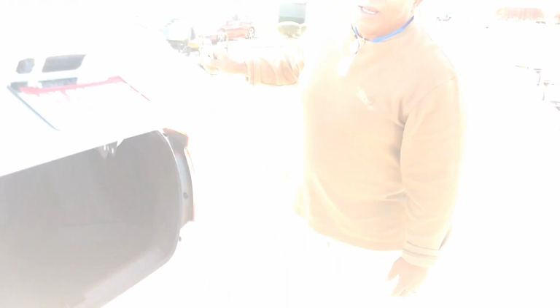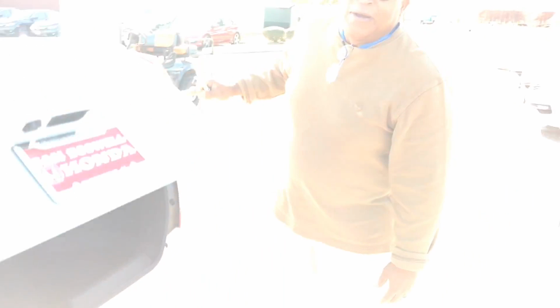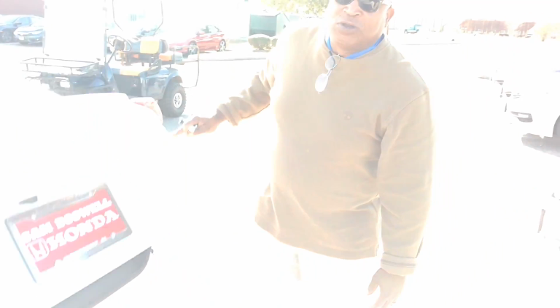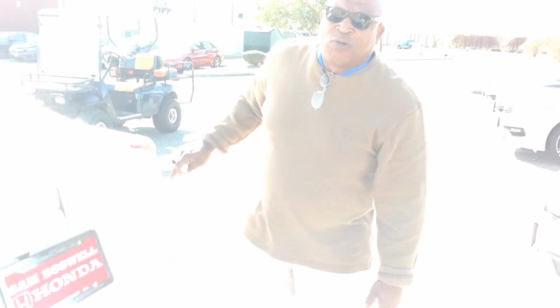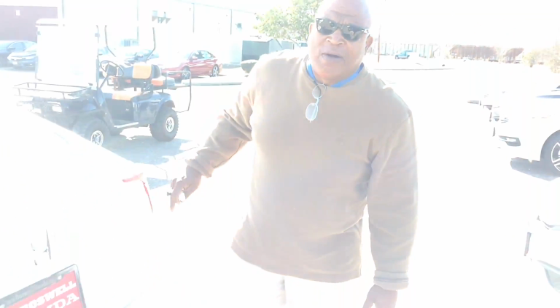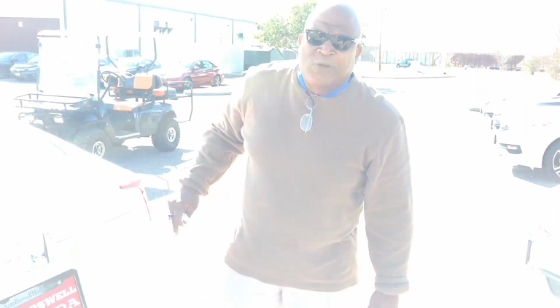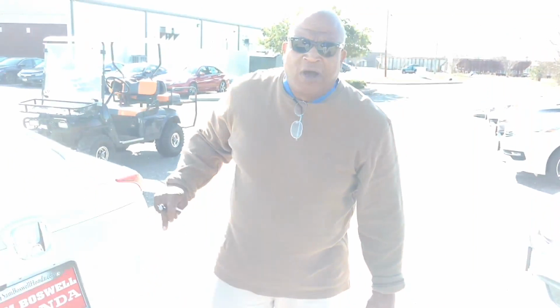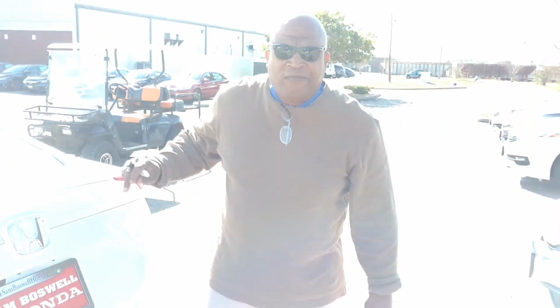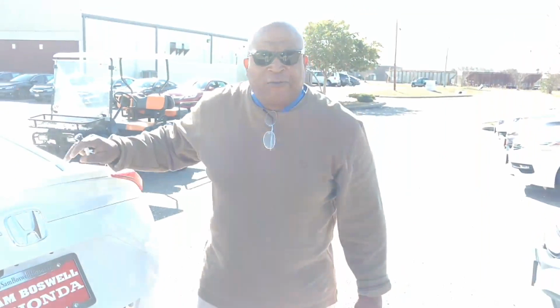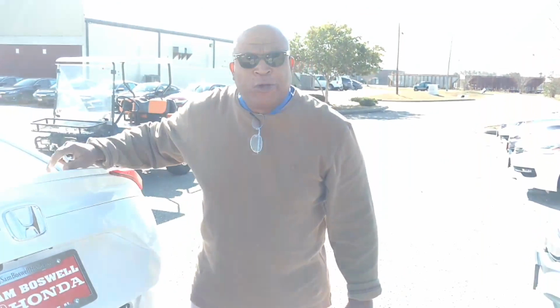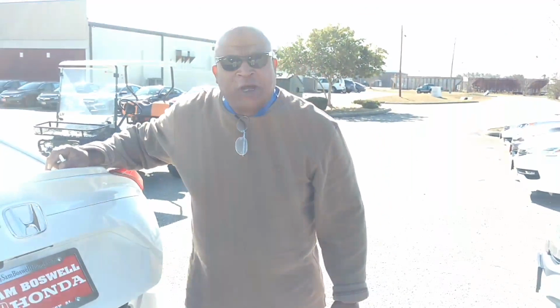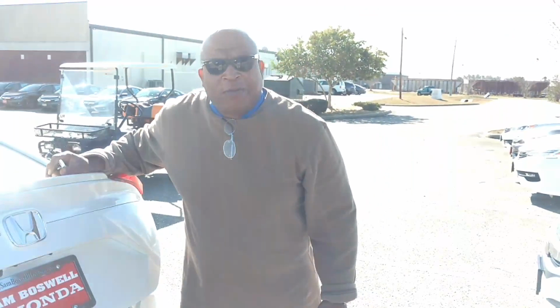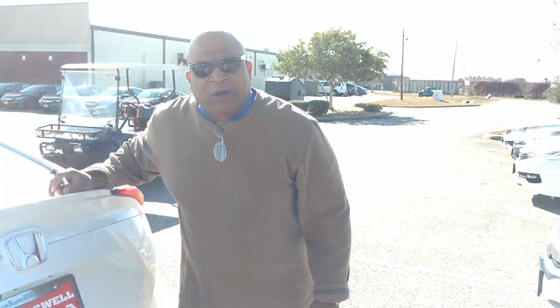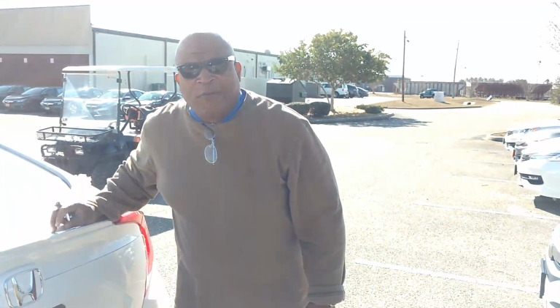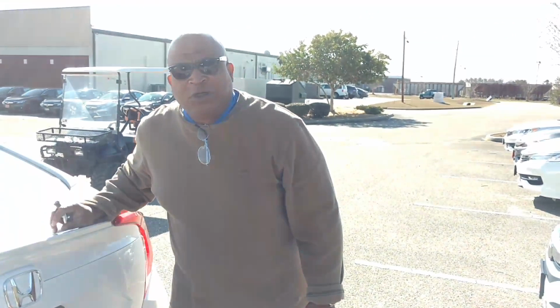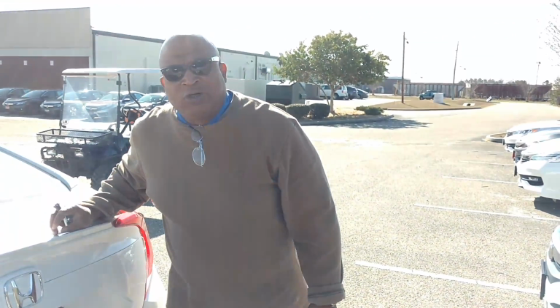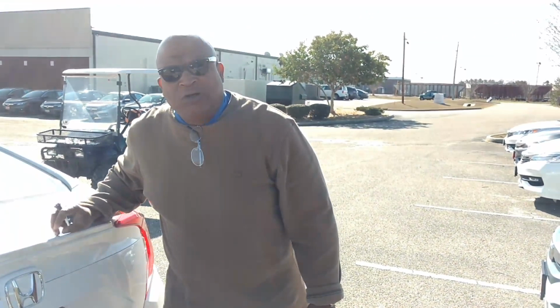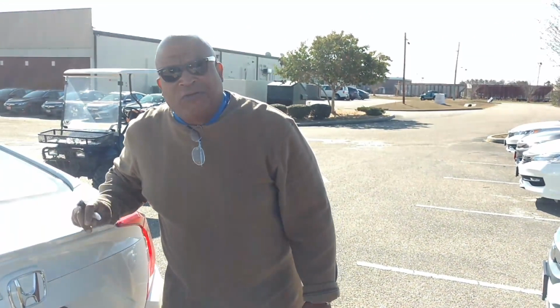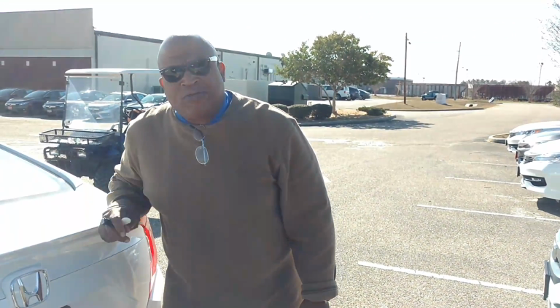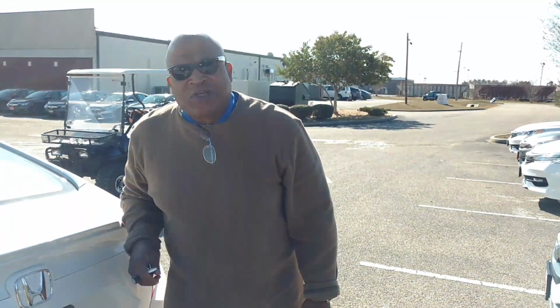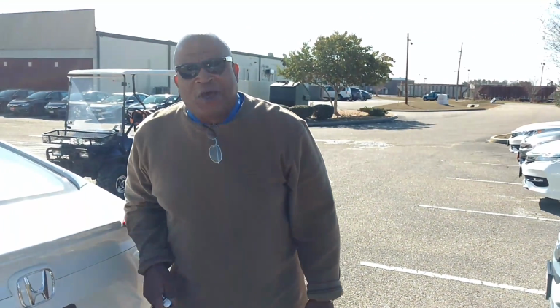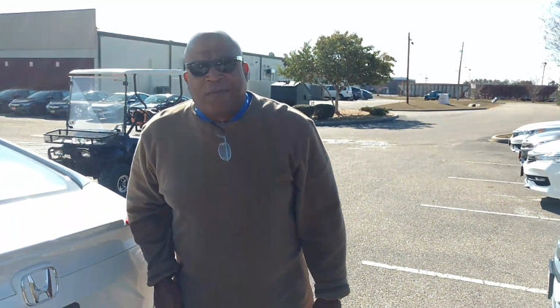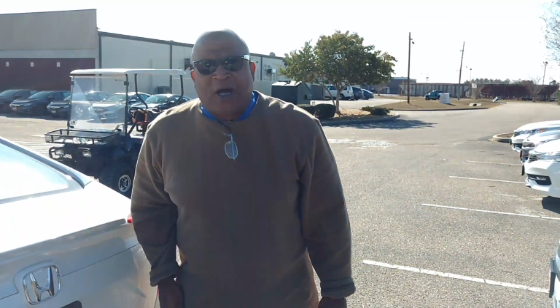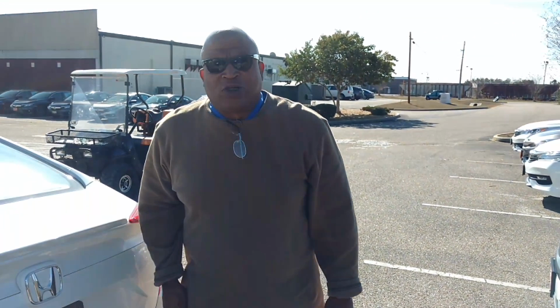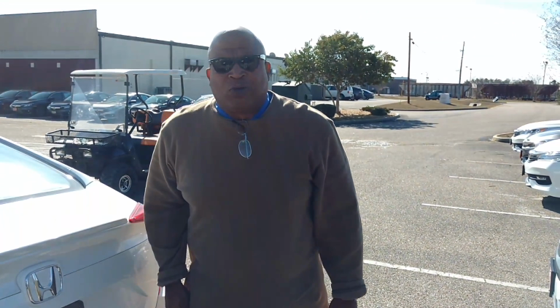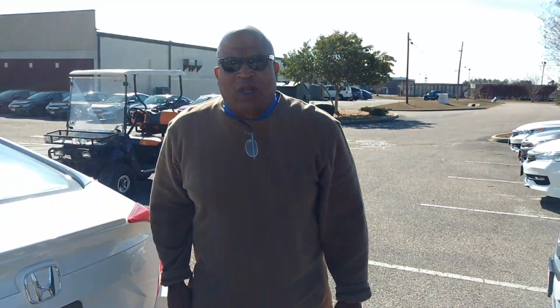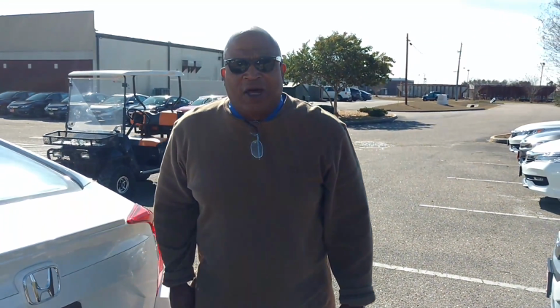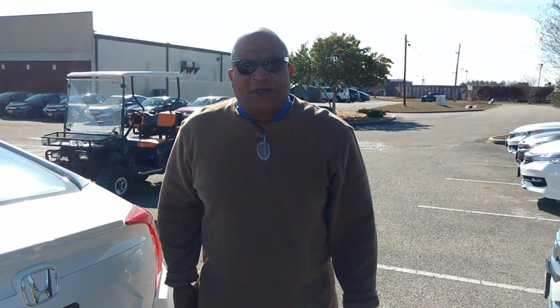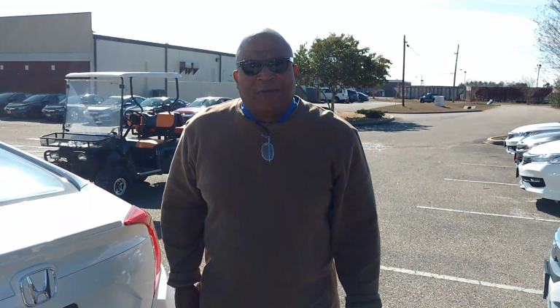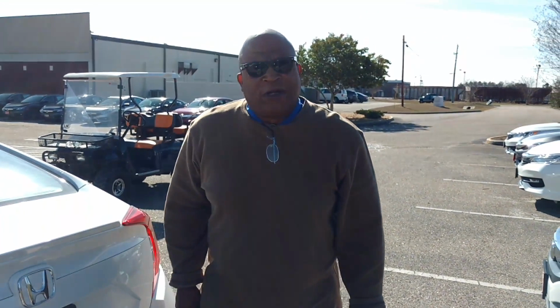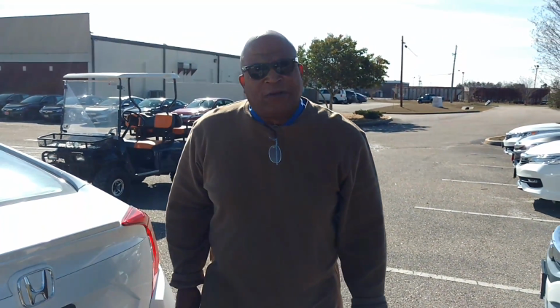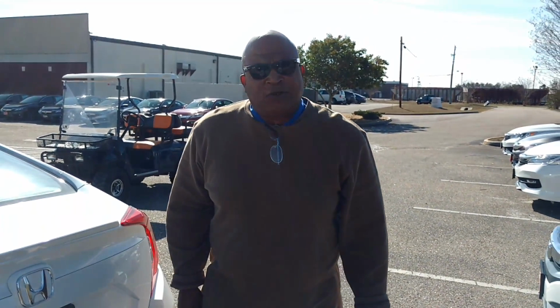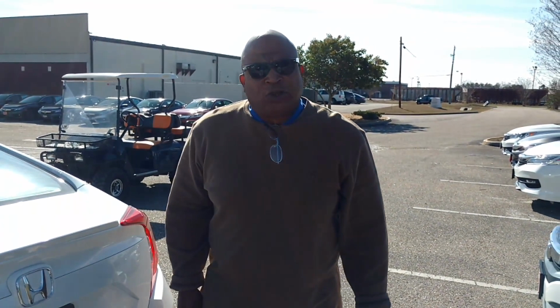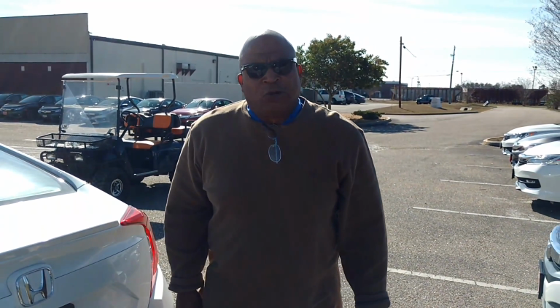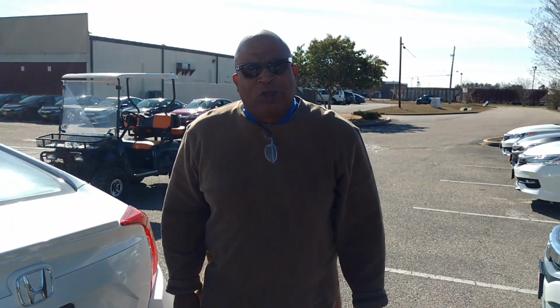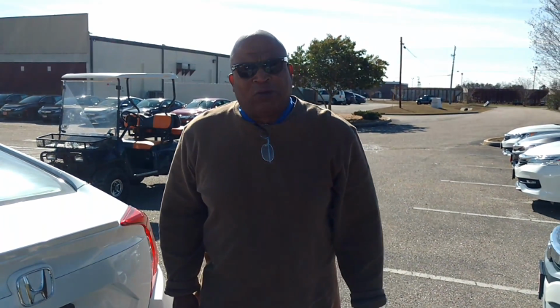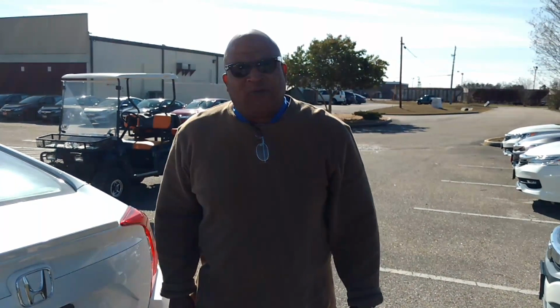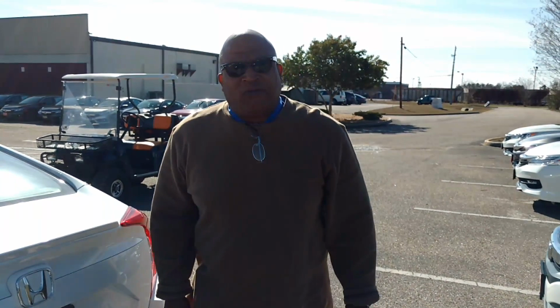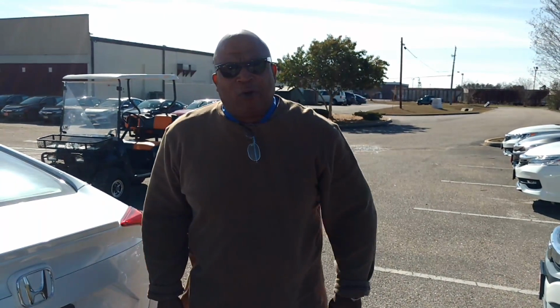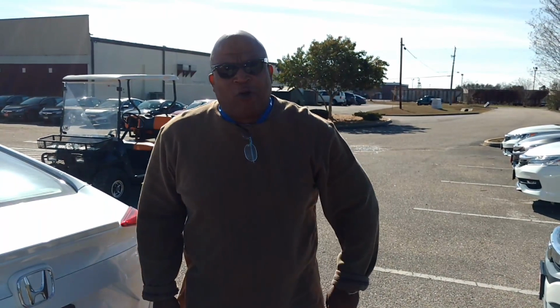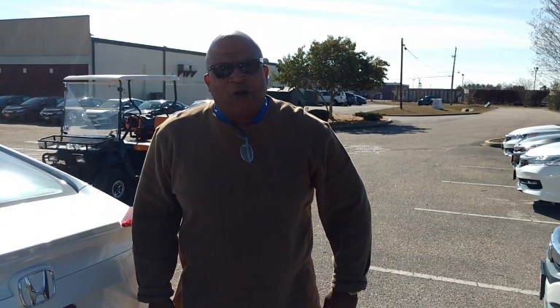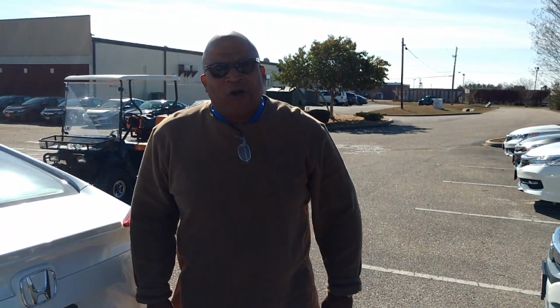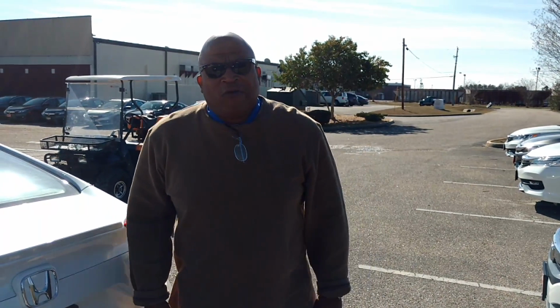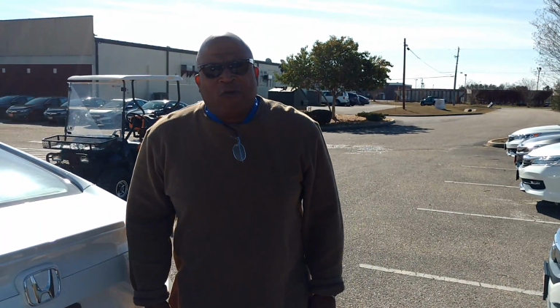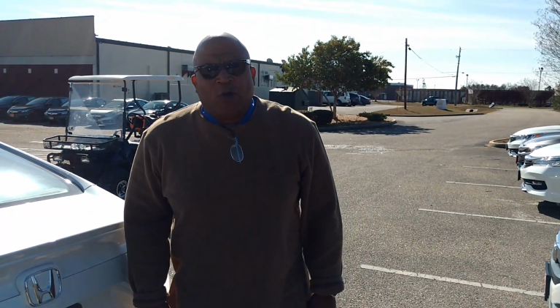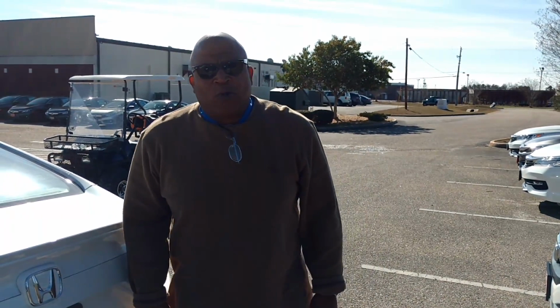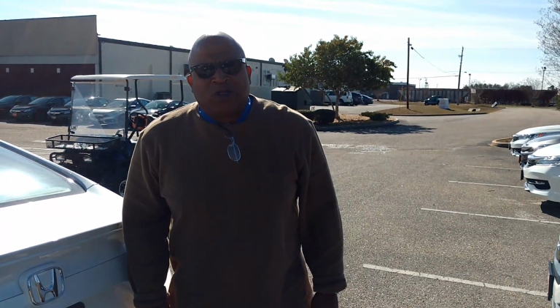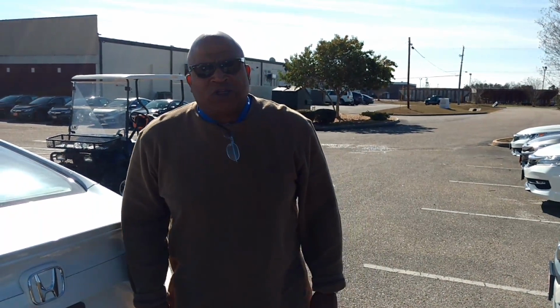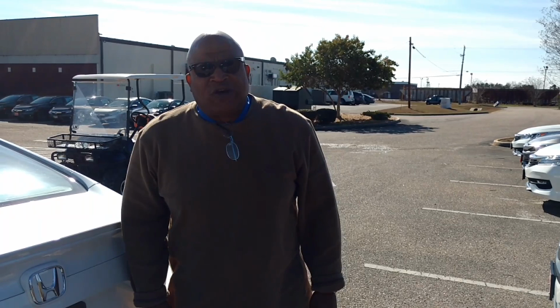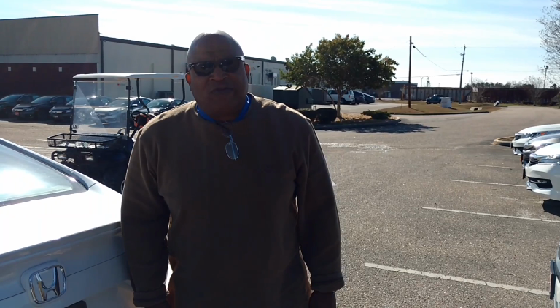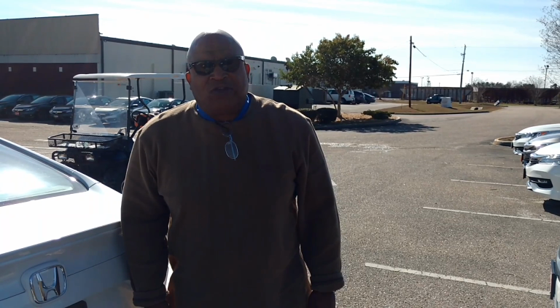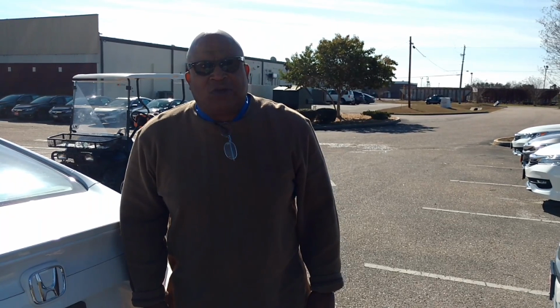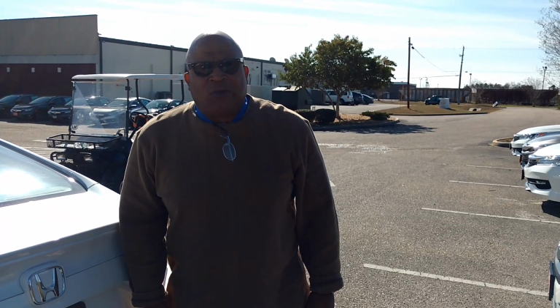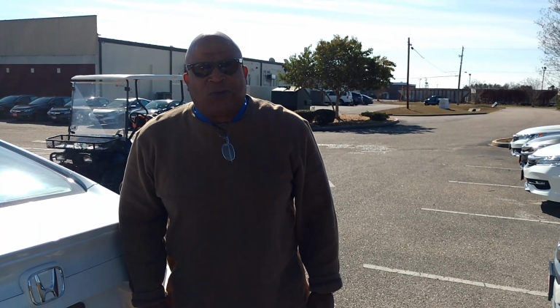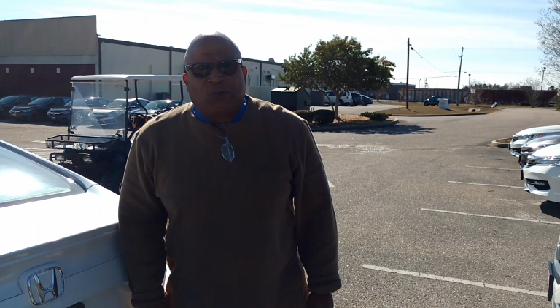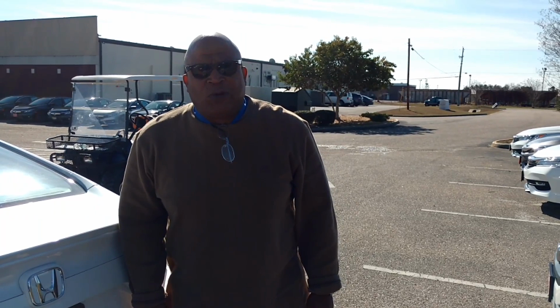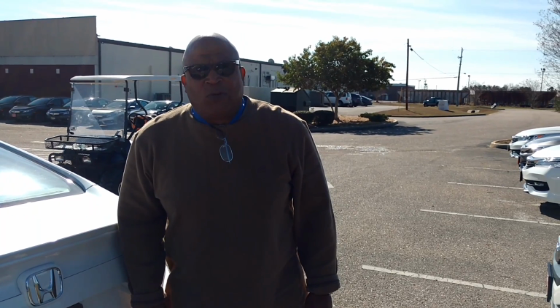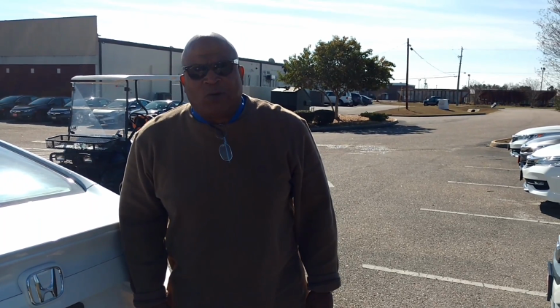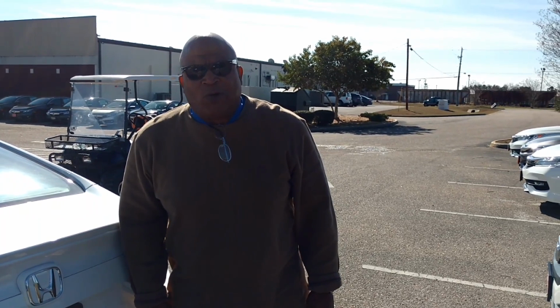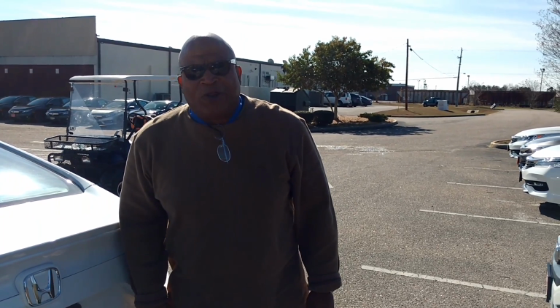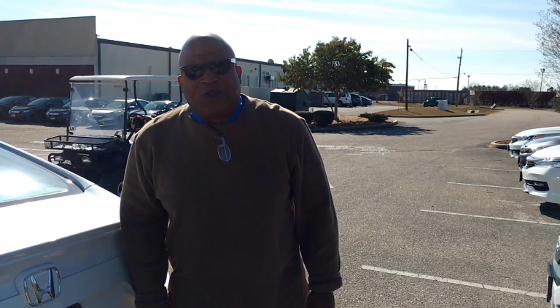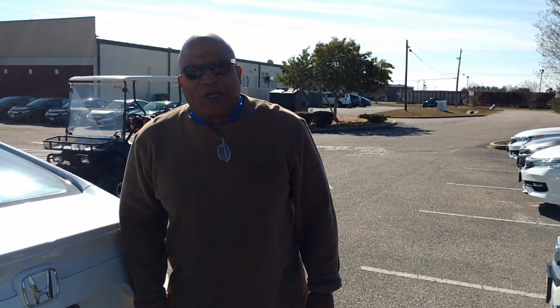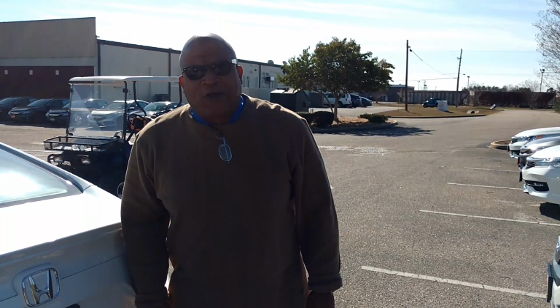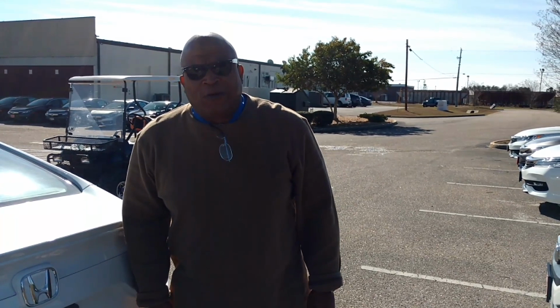My name is Robert Humphrey. I'm coming to you from Sam Boswell Honda. My number is 334-417-0311. Thank you.